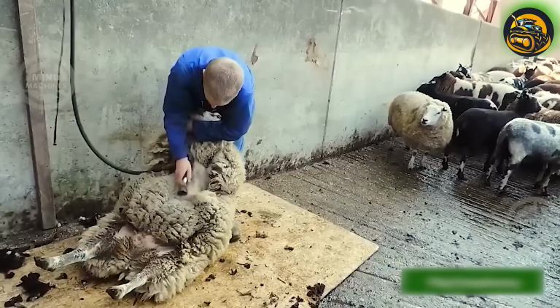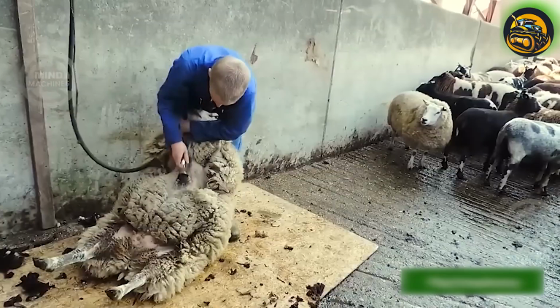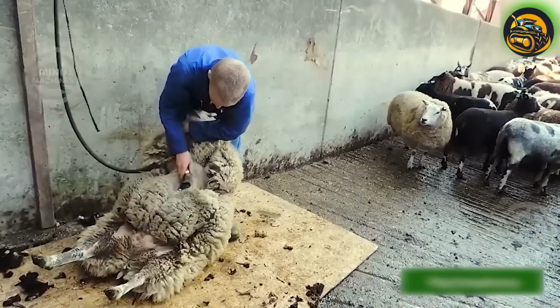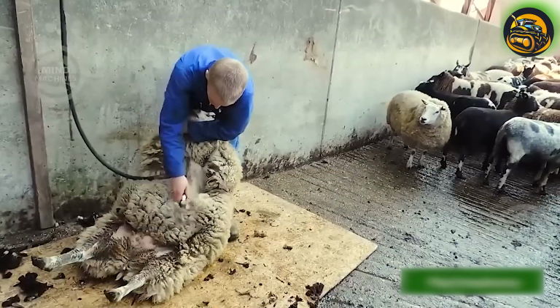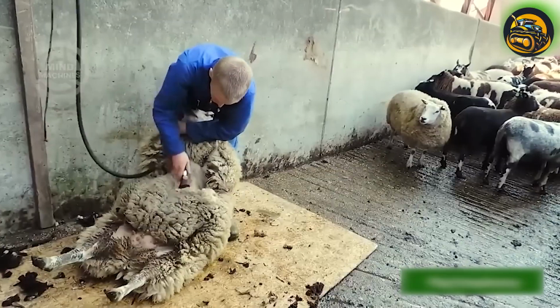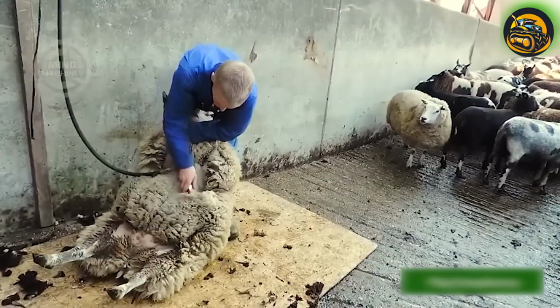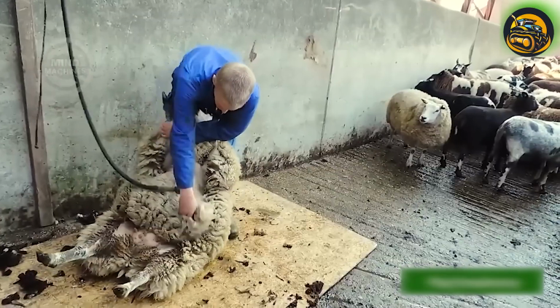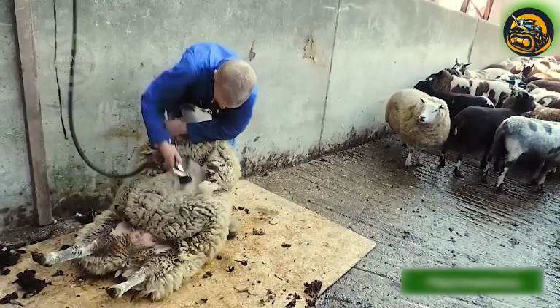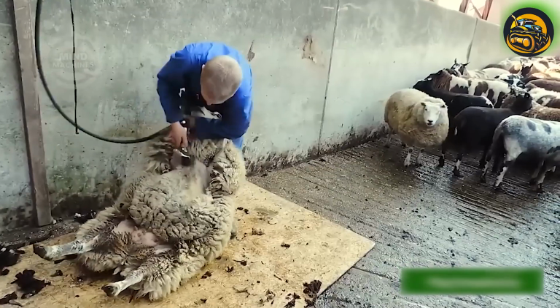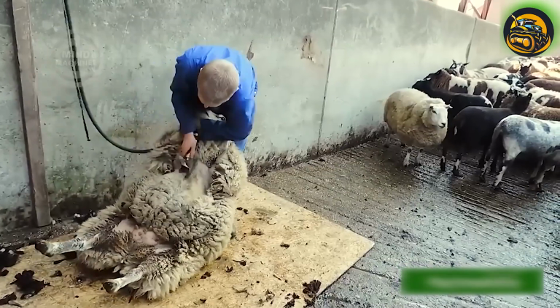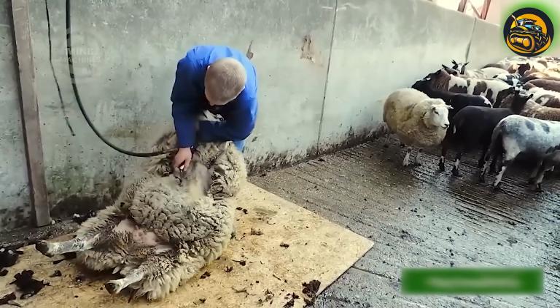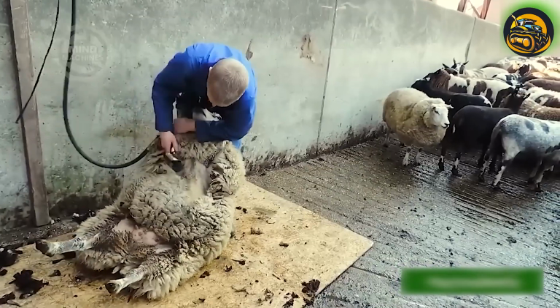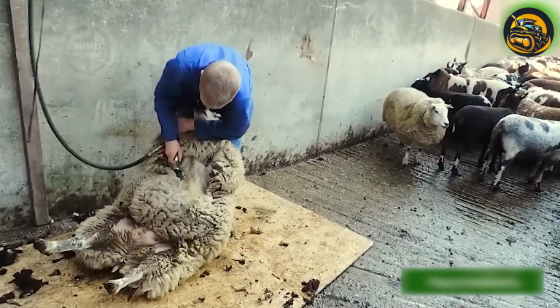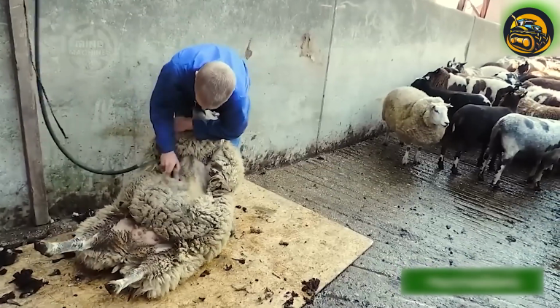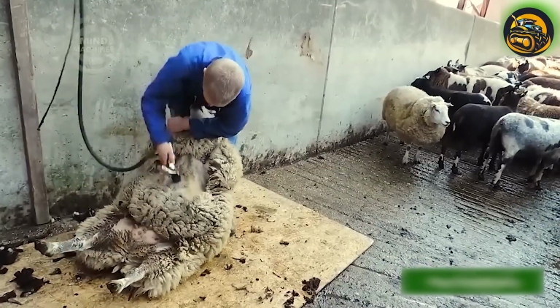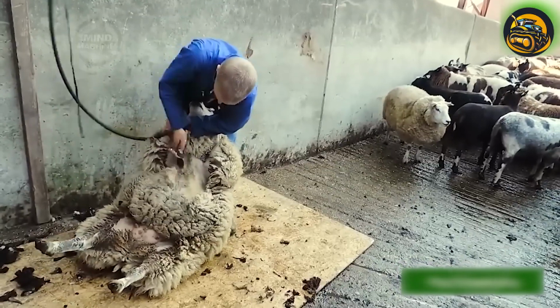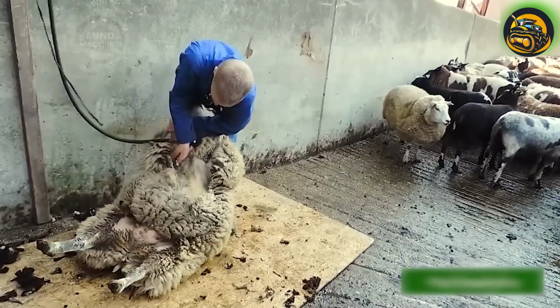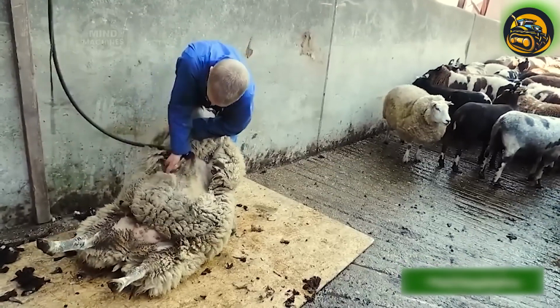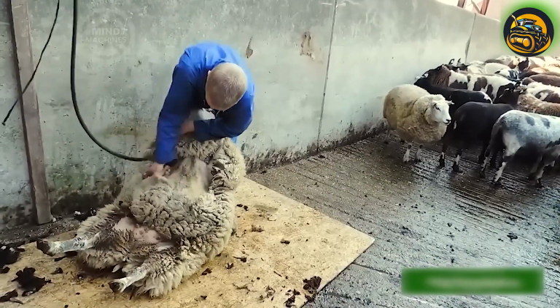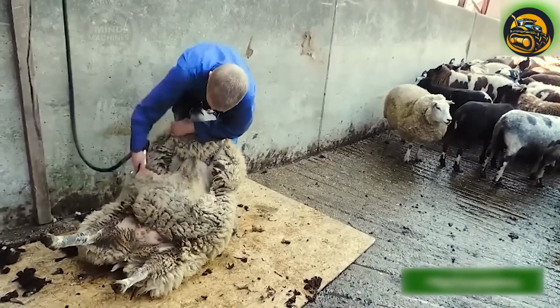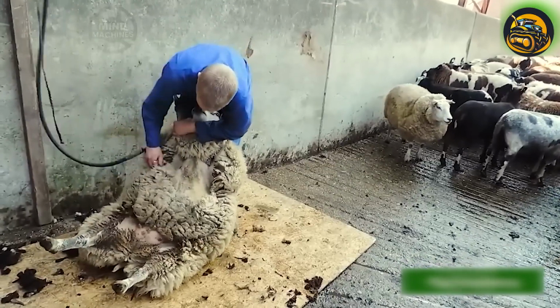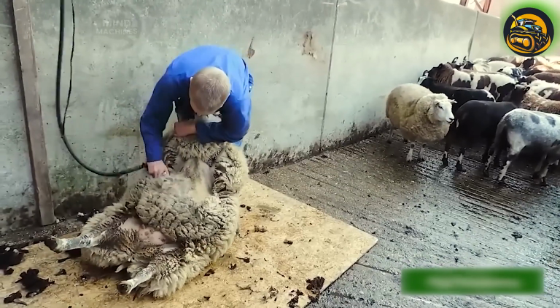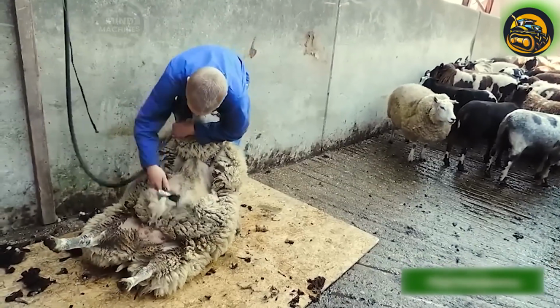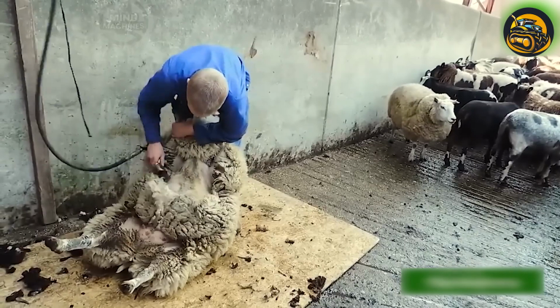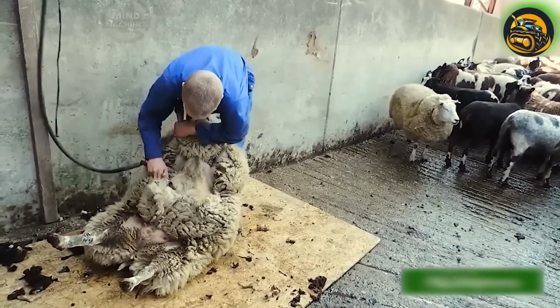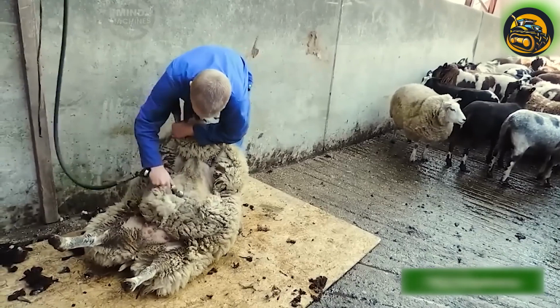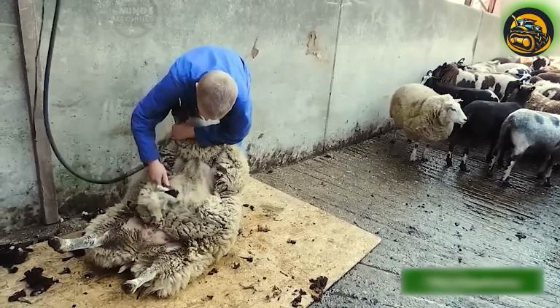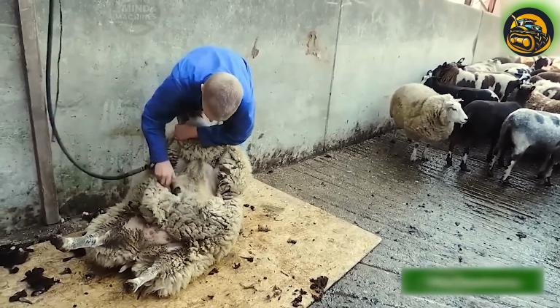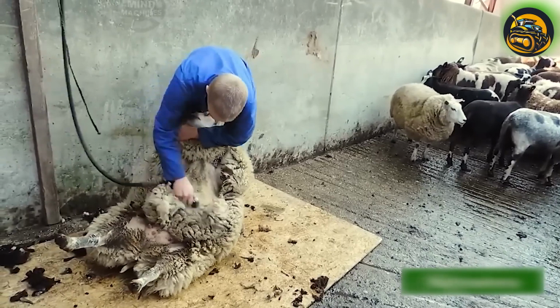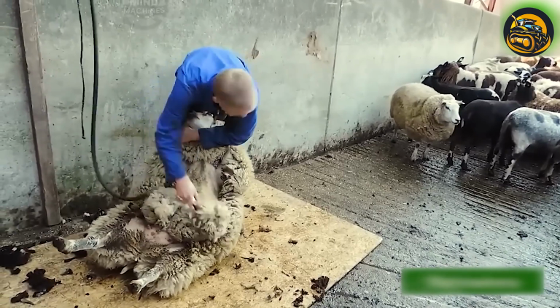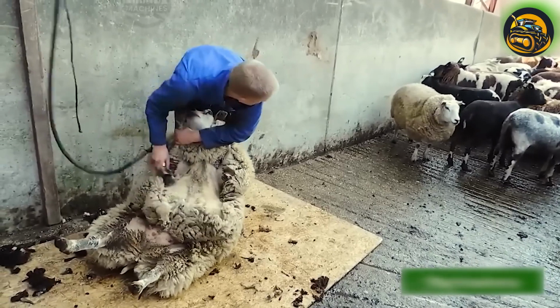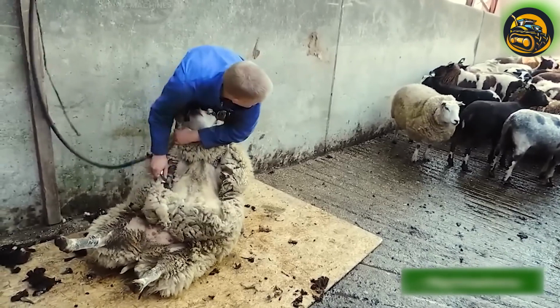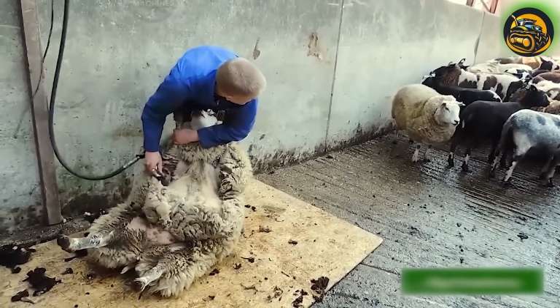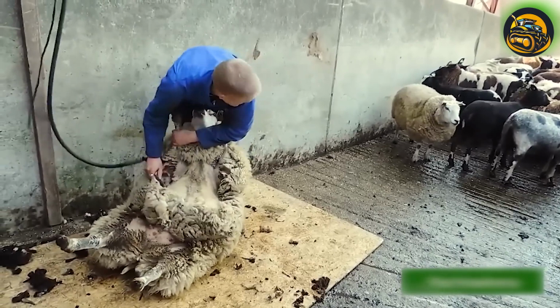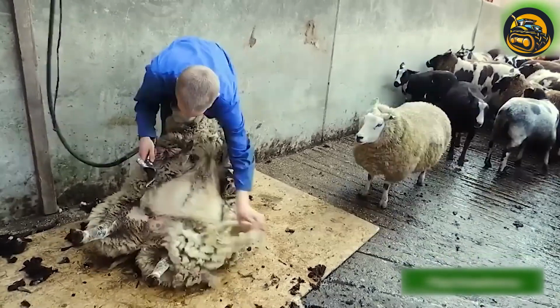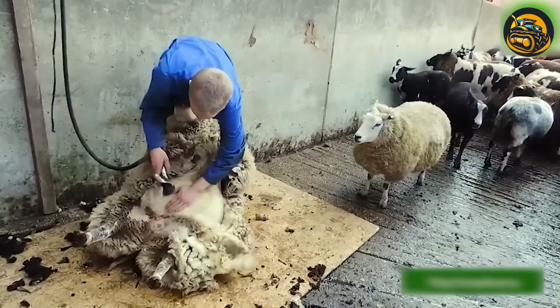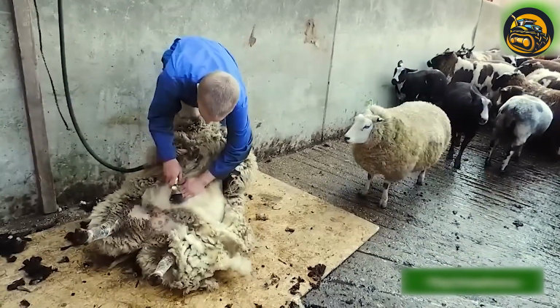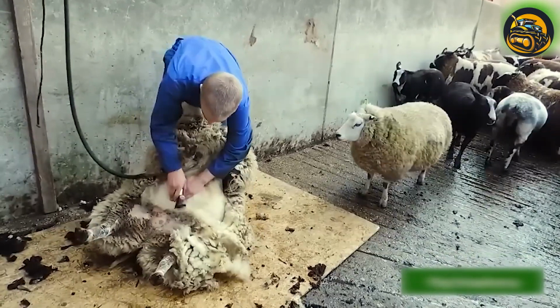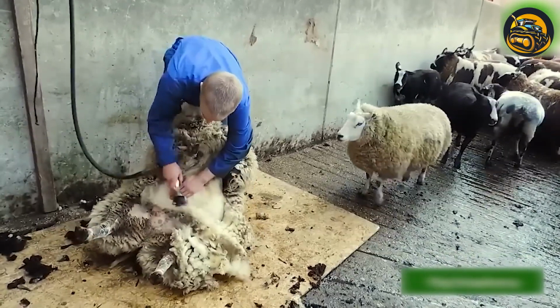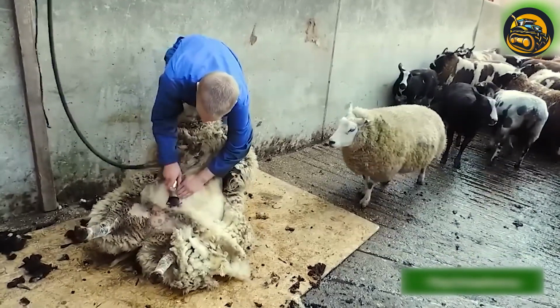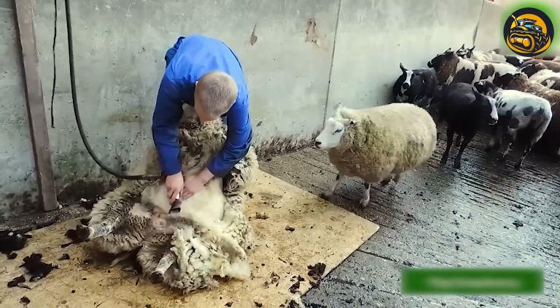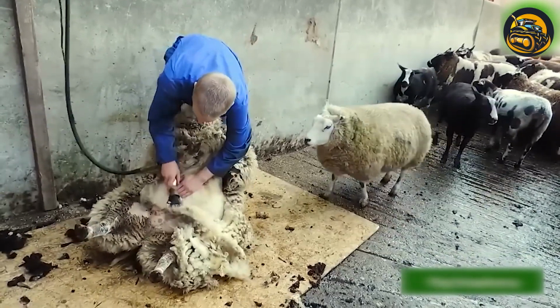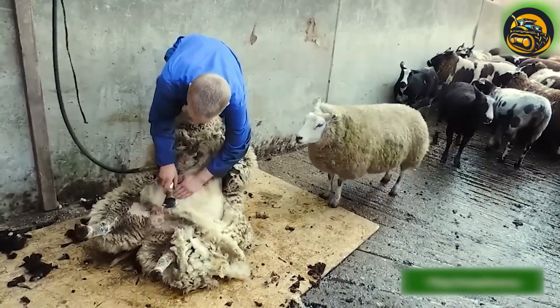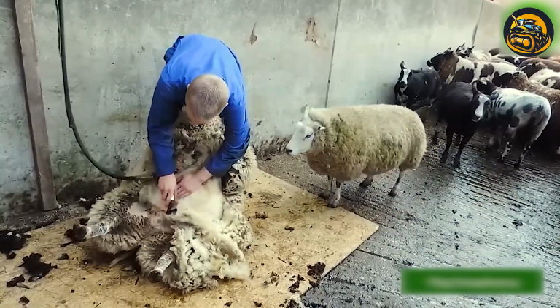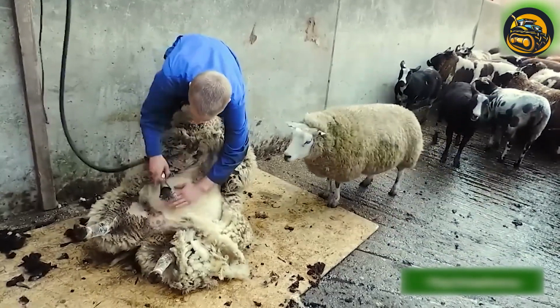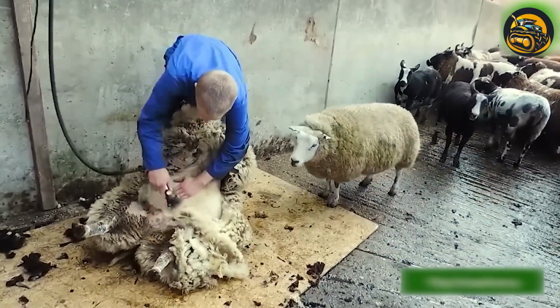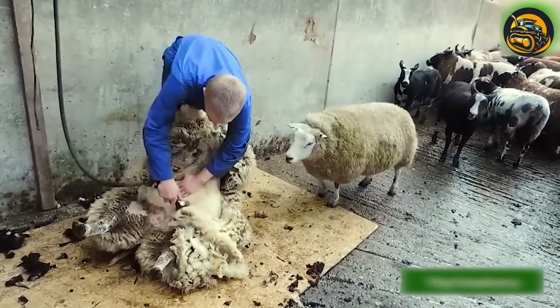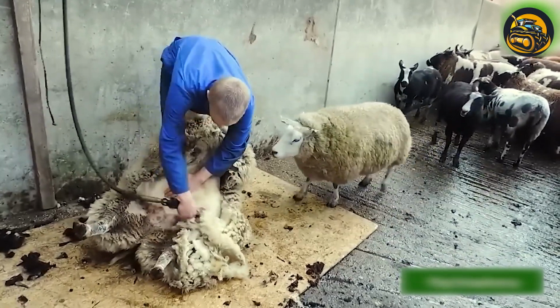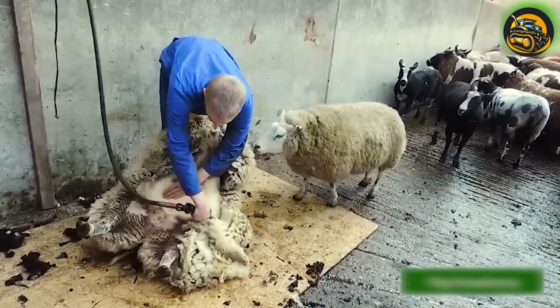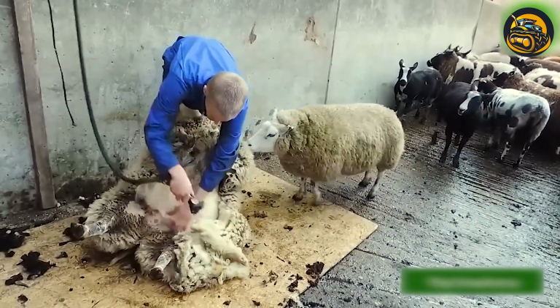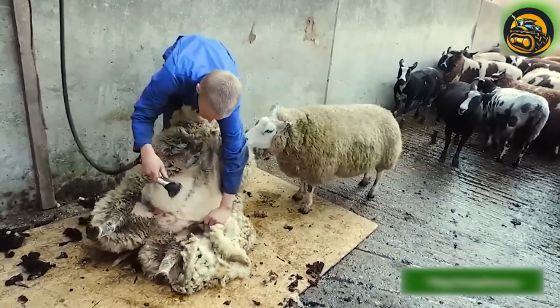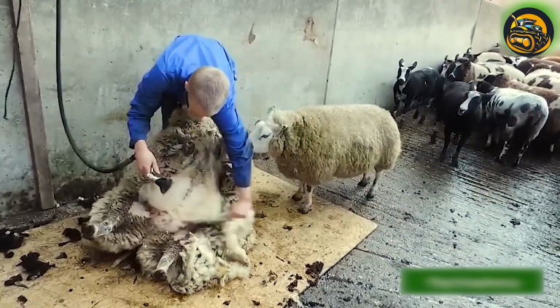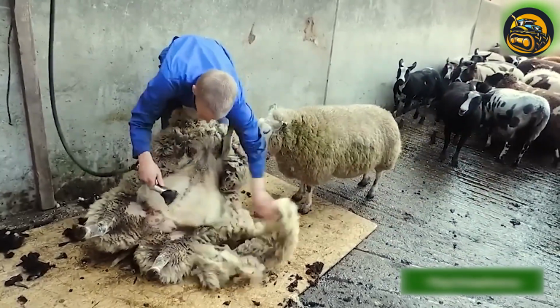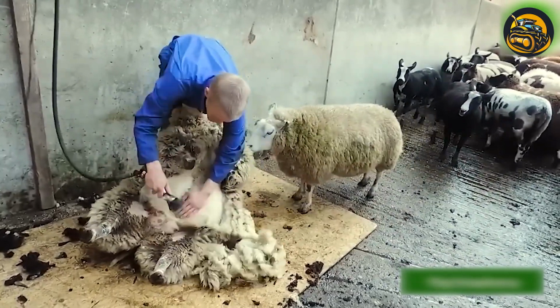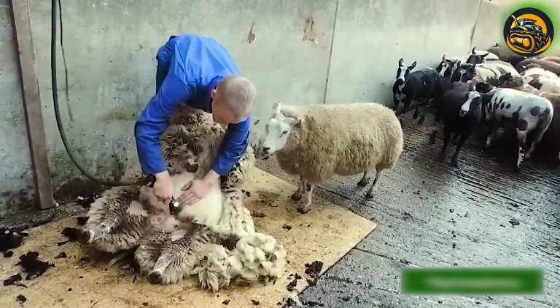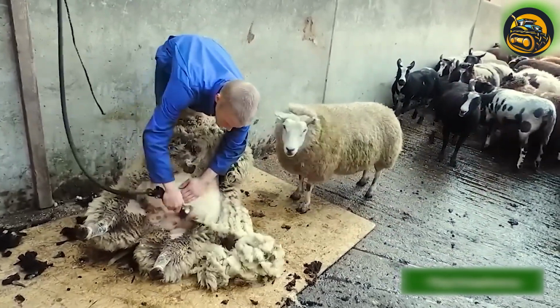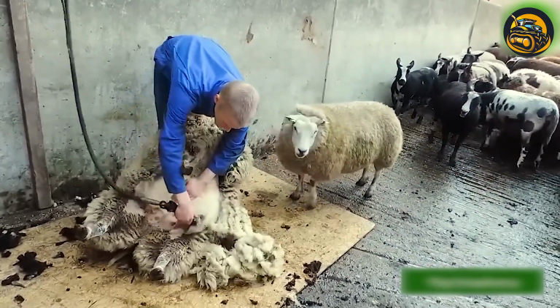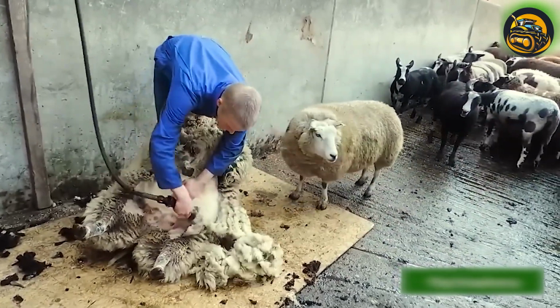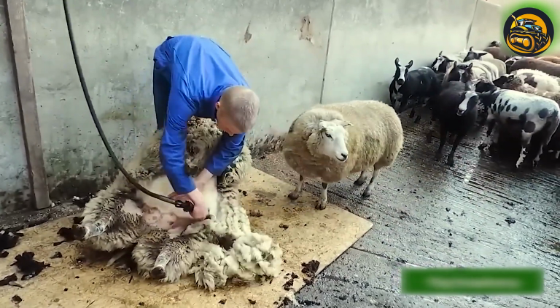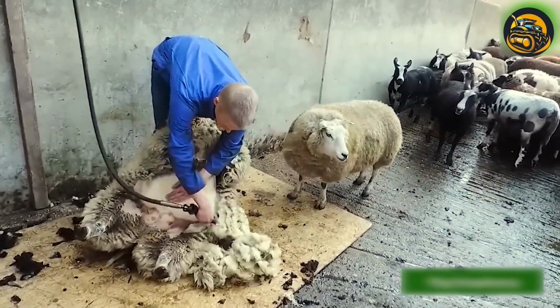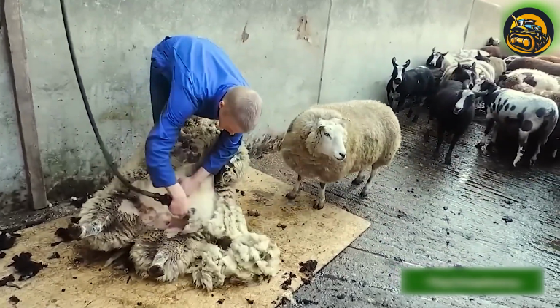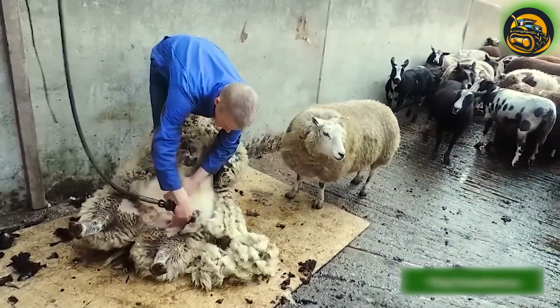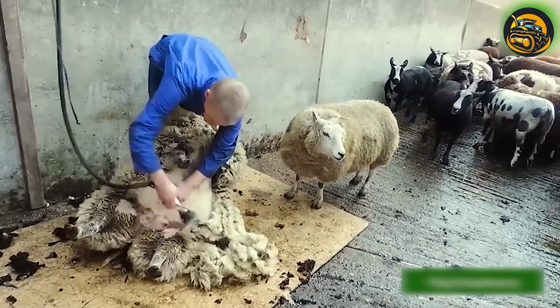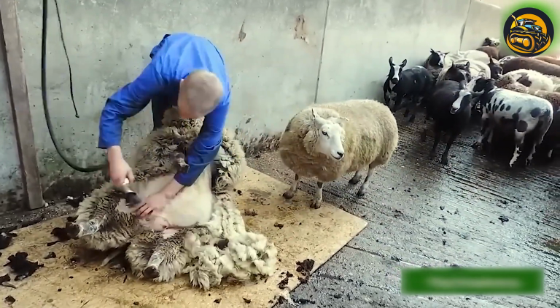The sheep seems to be enjoying itself, with the farmer willingly shearing its winter coat in the name of fashion.